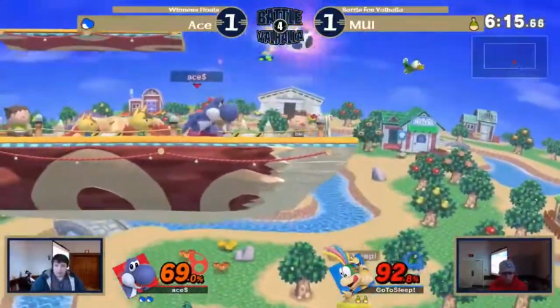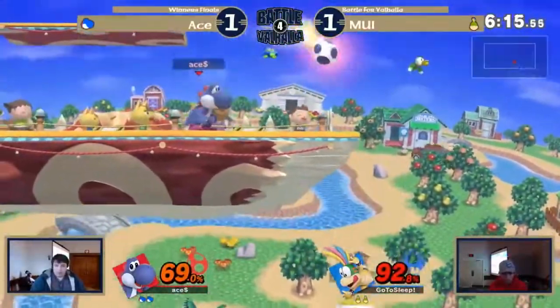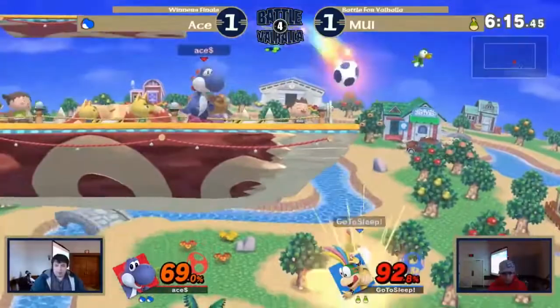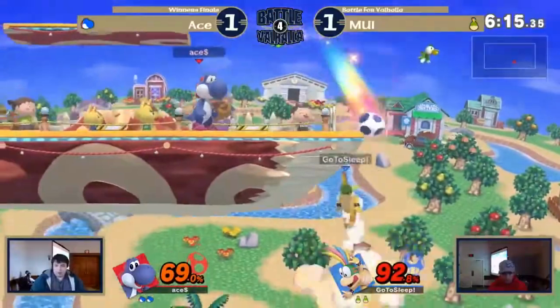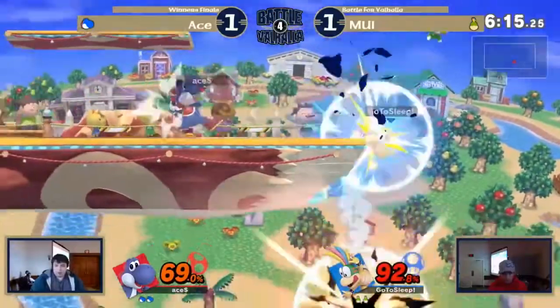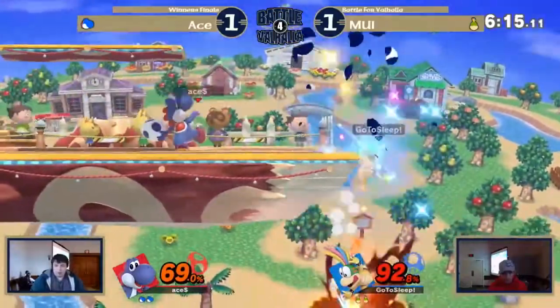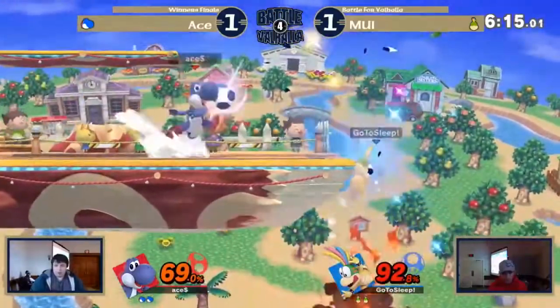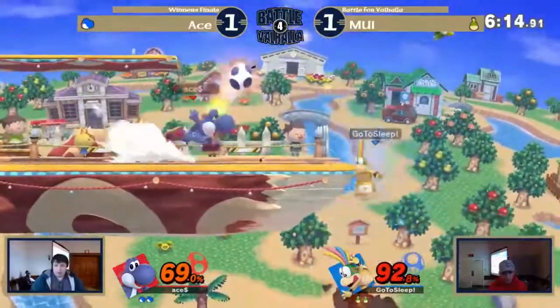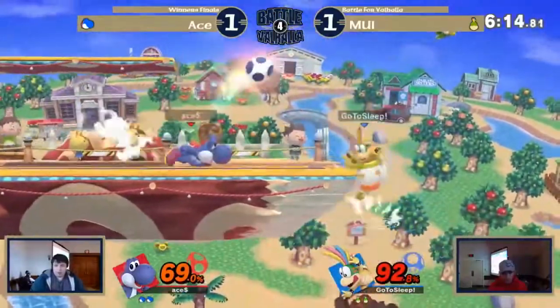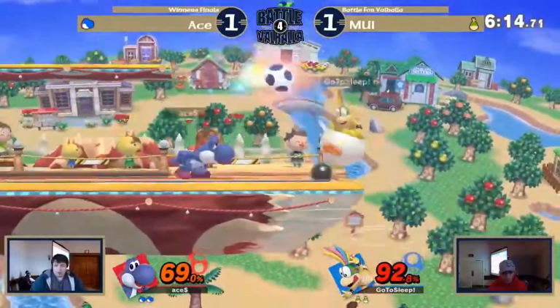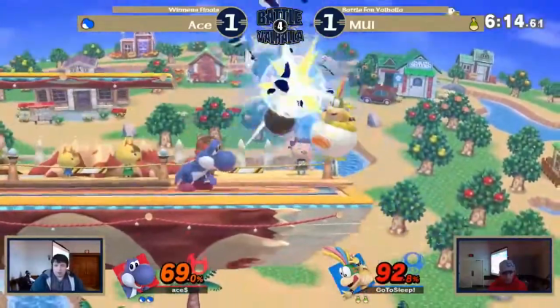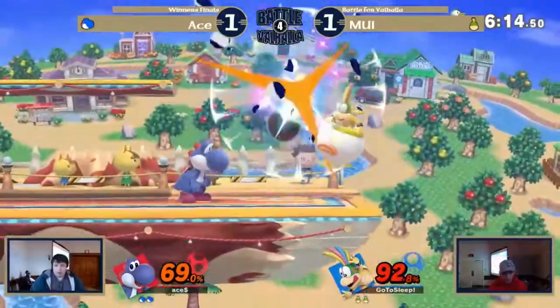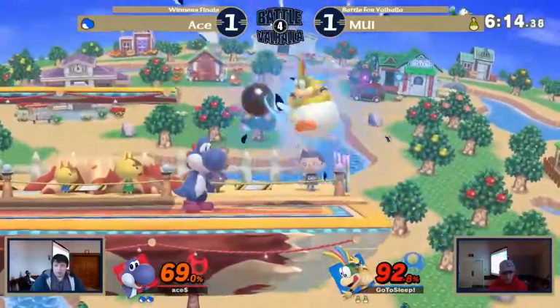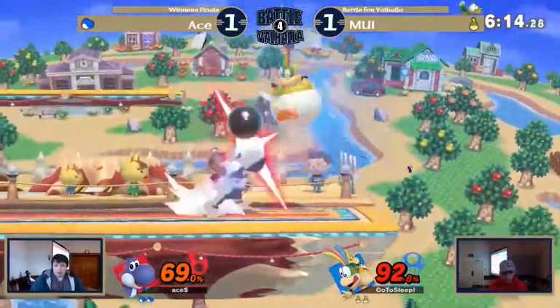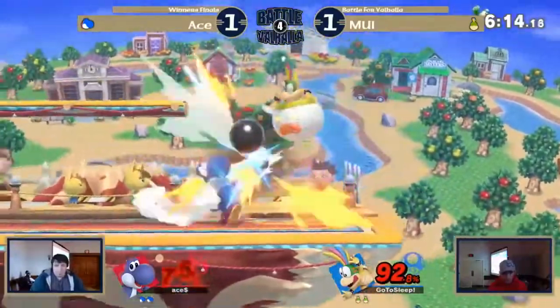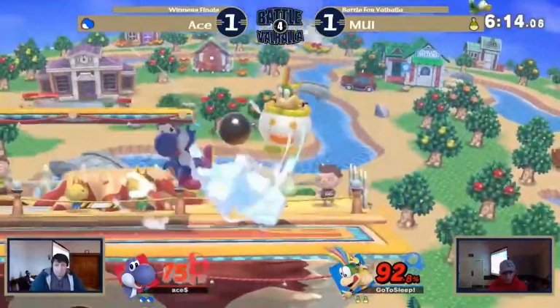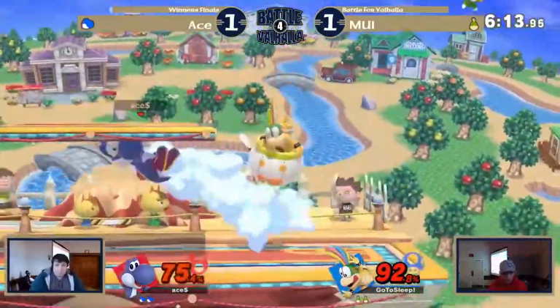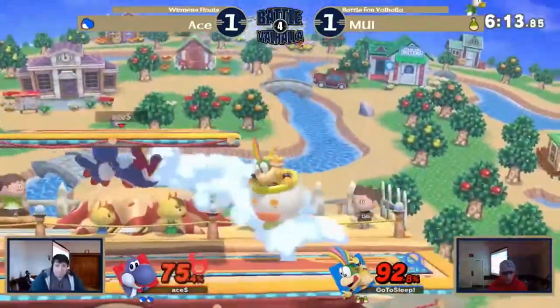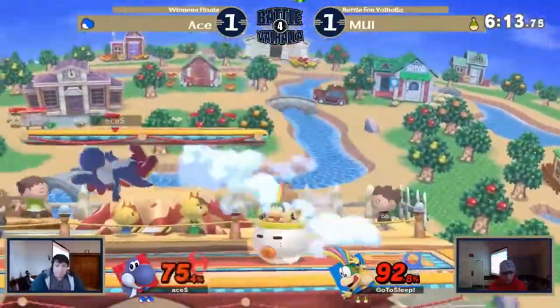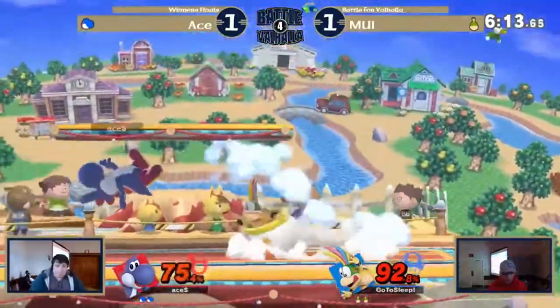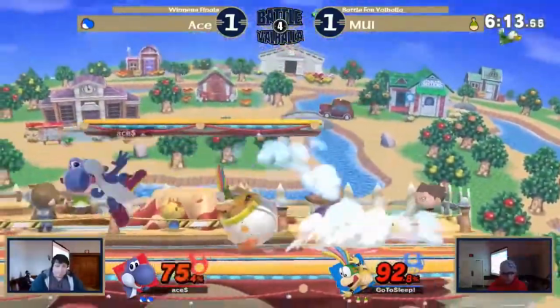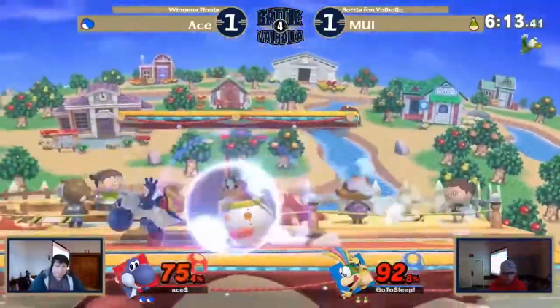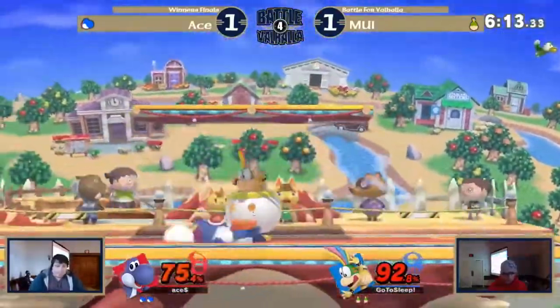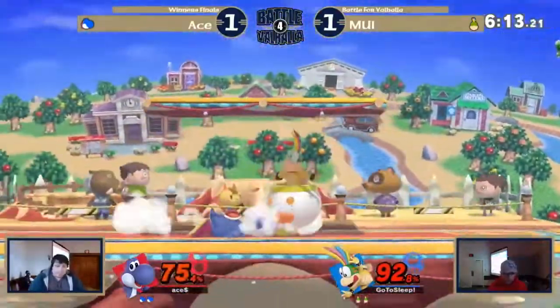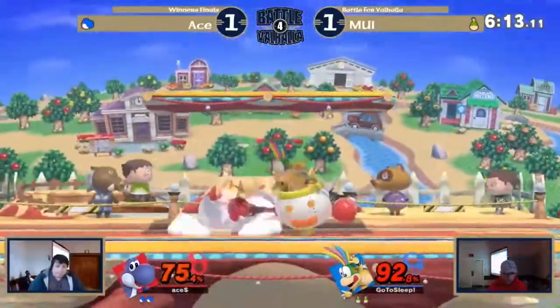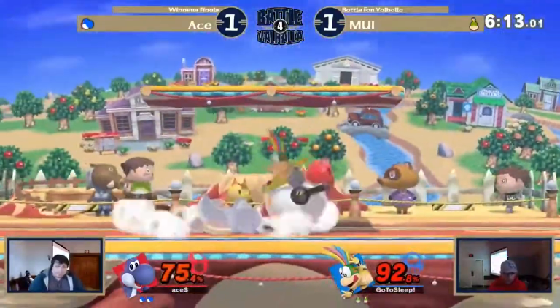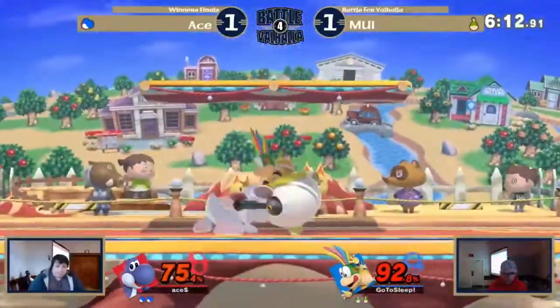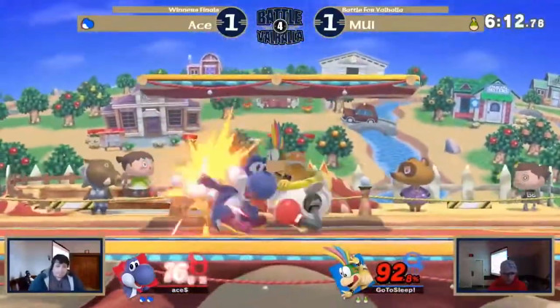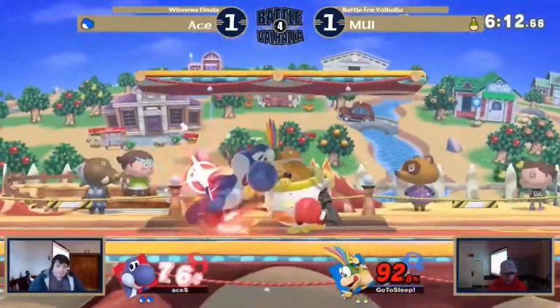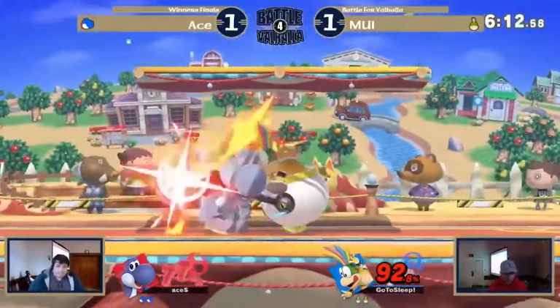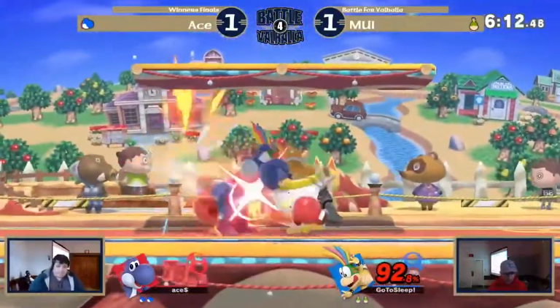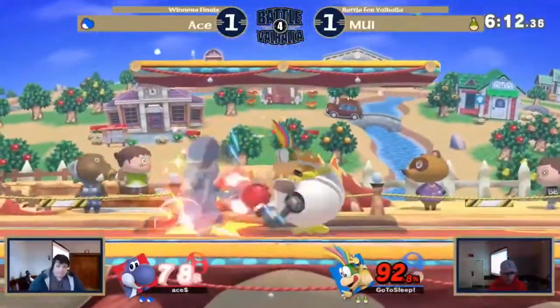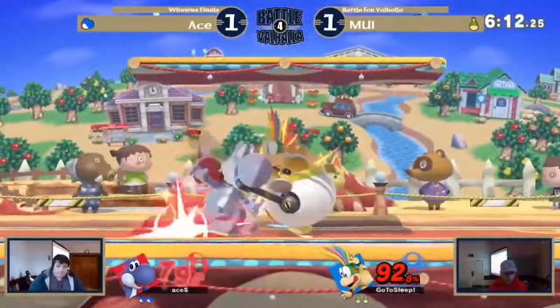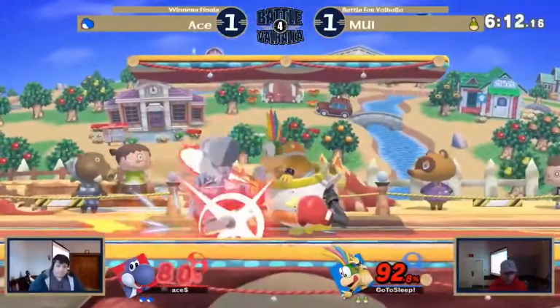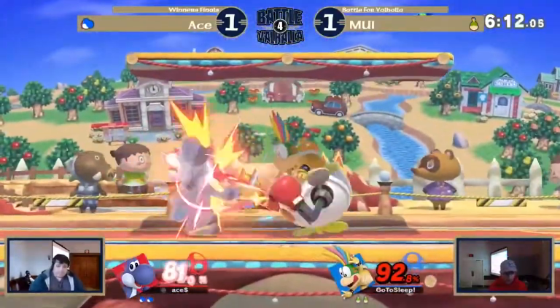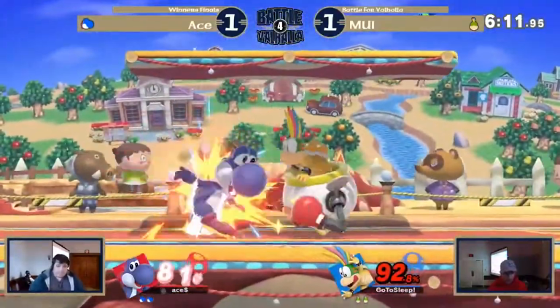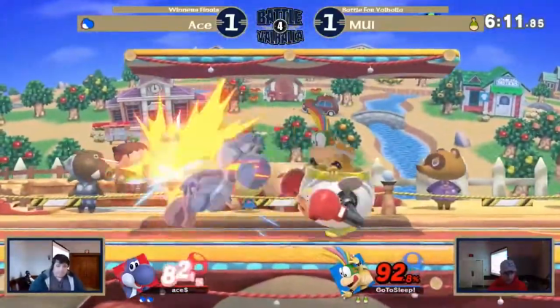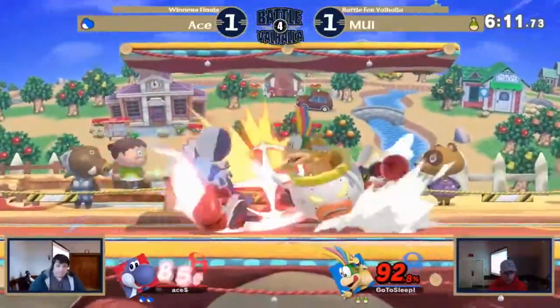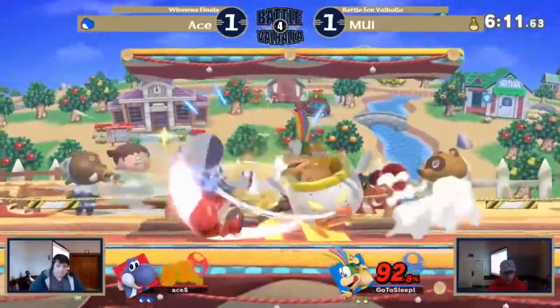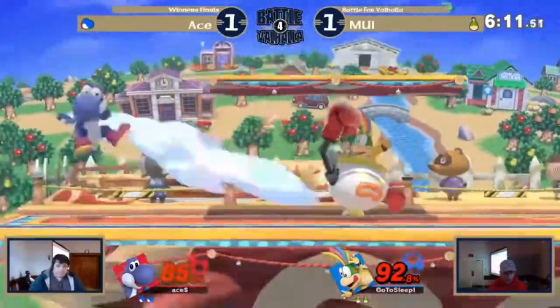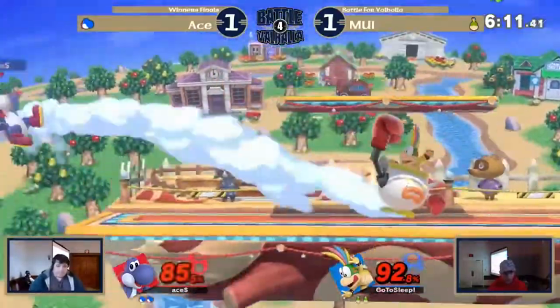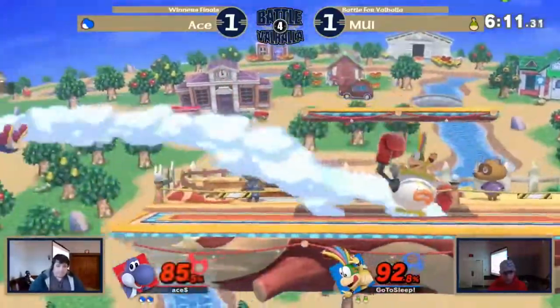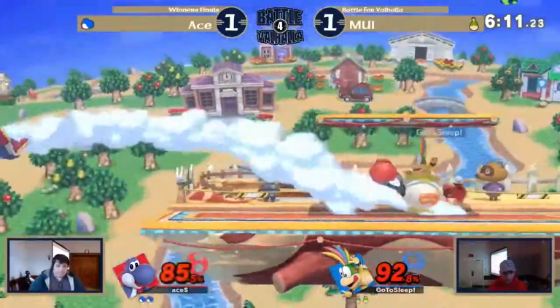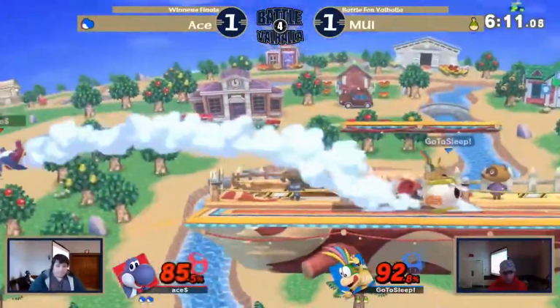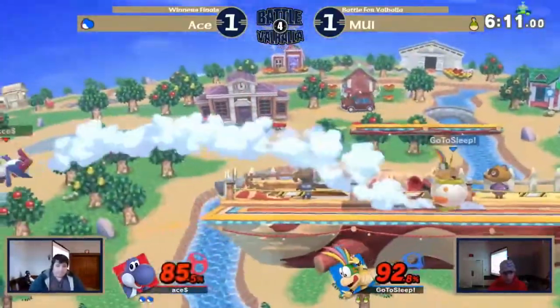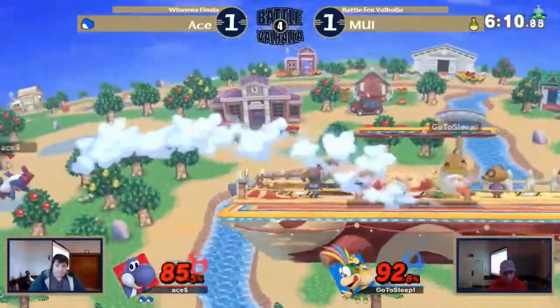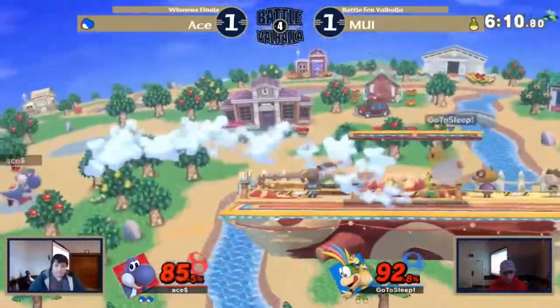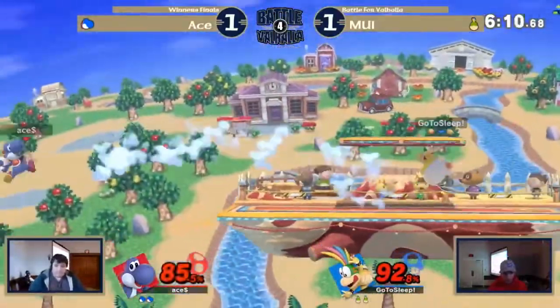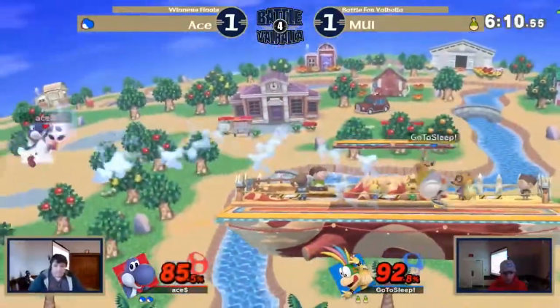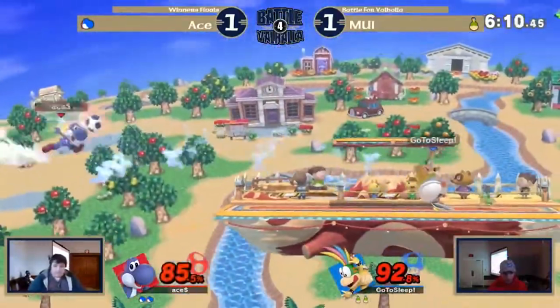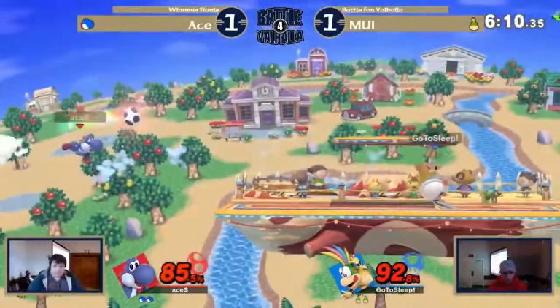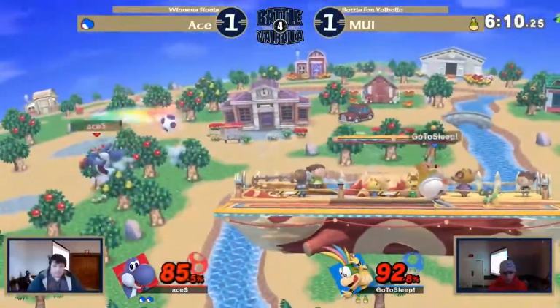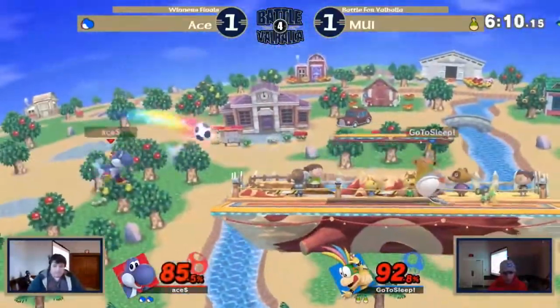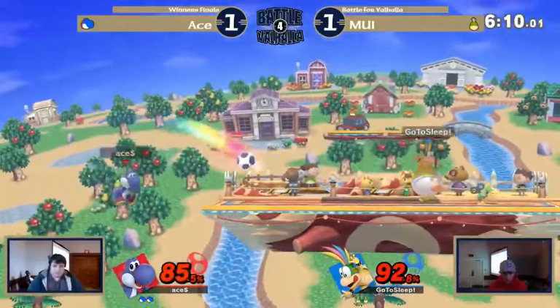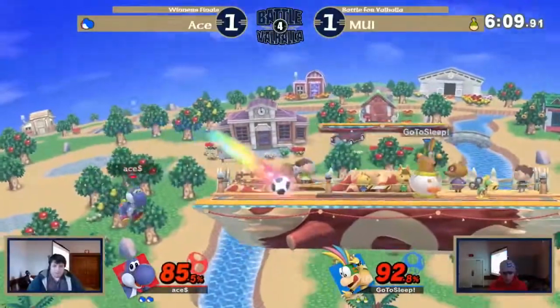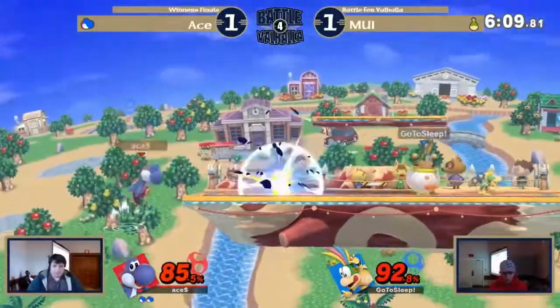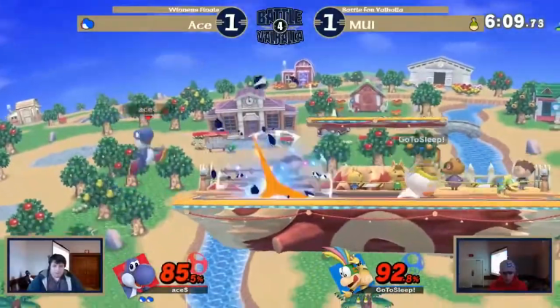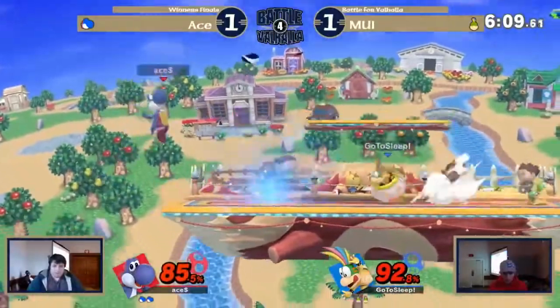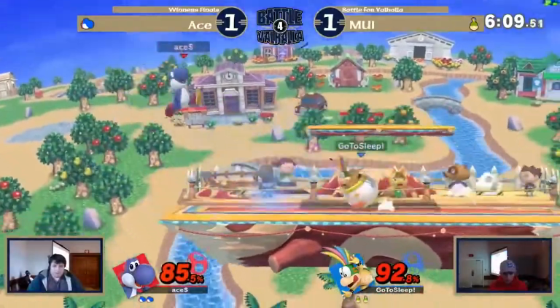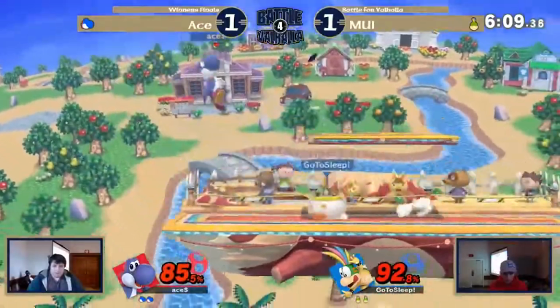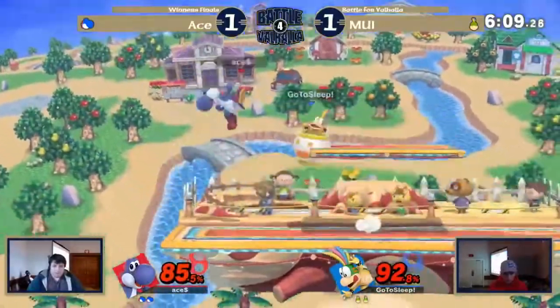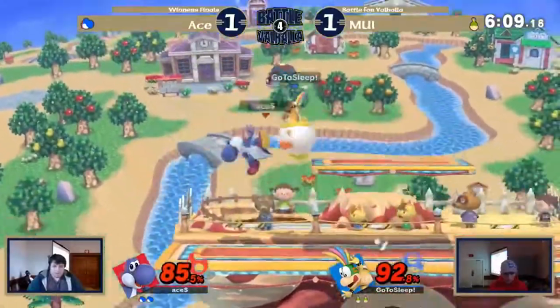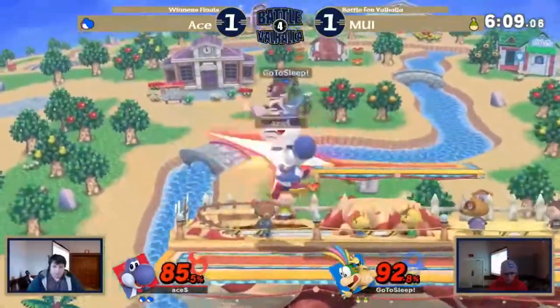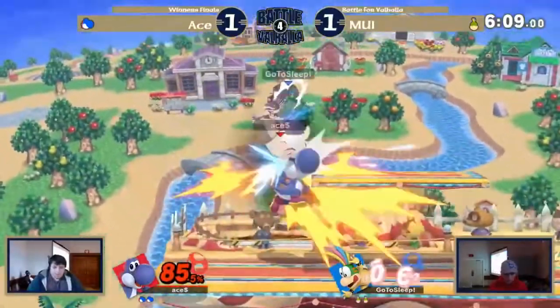If MUI kept up the pressure and did 11 hits, you can roll through without getting hit. There is that mechanic, which is pretty good, especially against rapid jabs where they pressure your shield a lot.